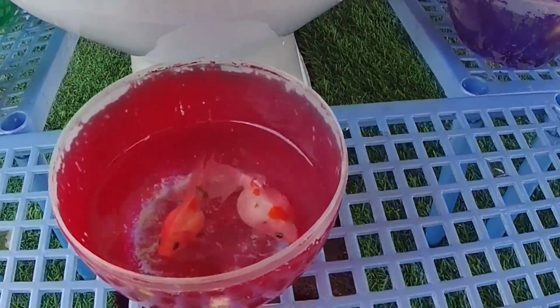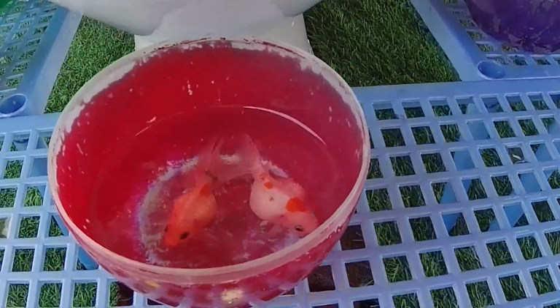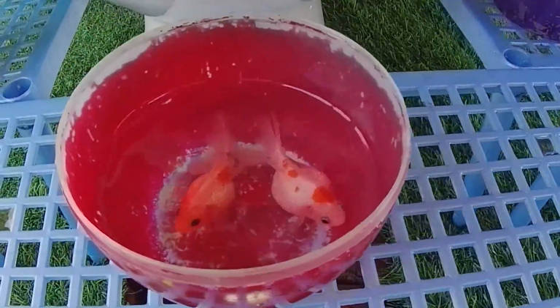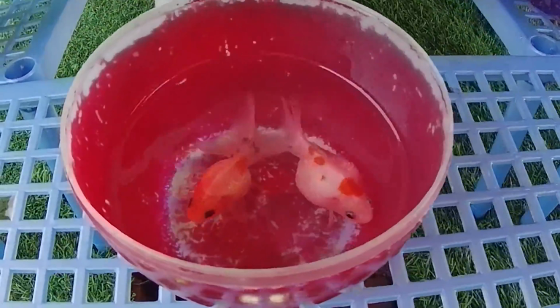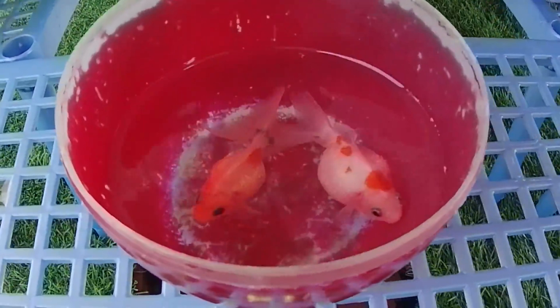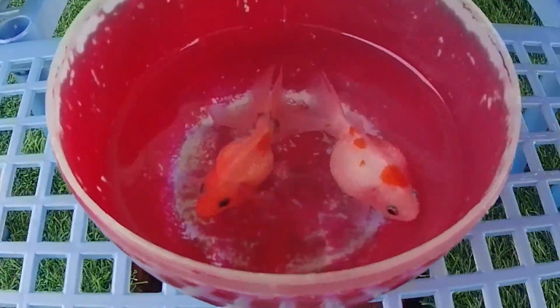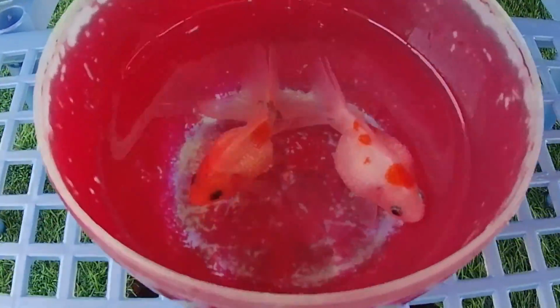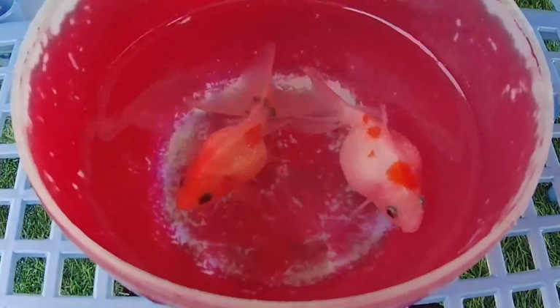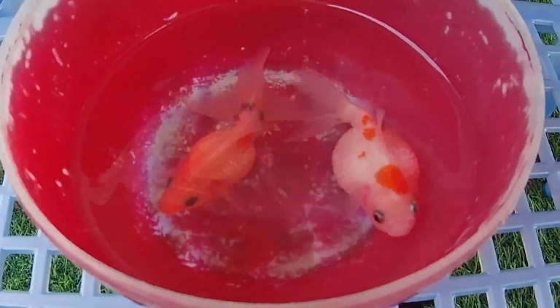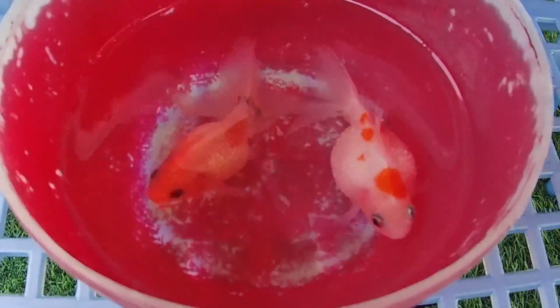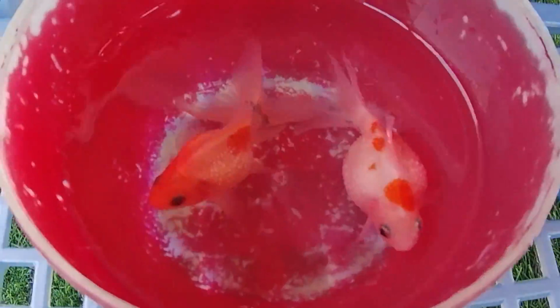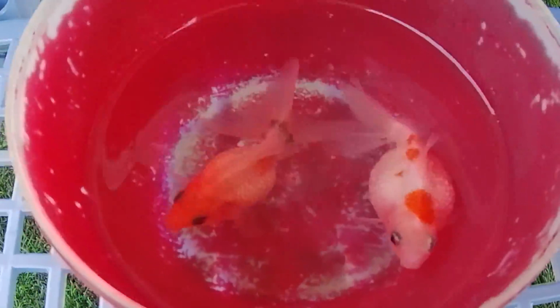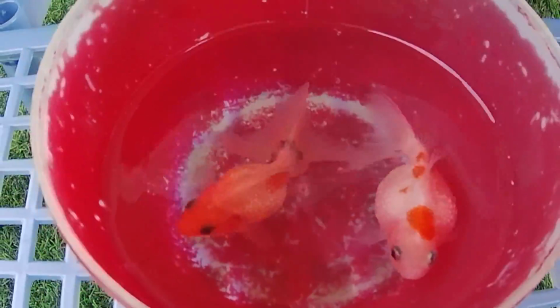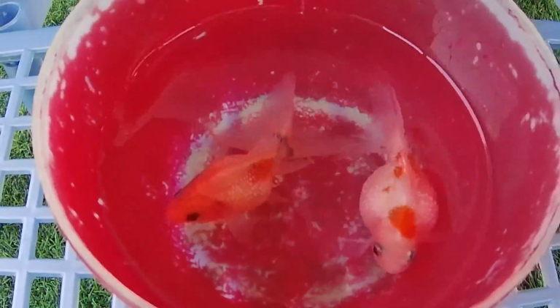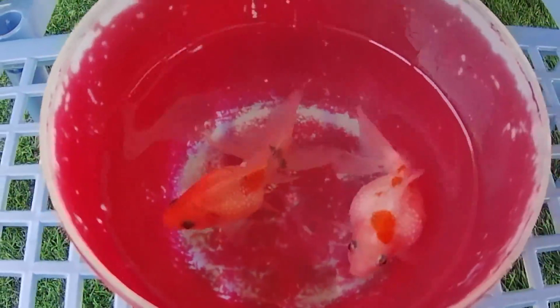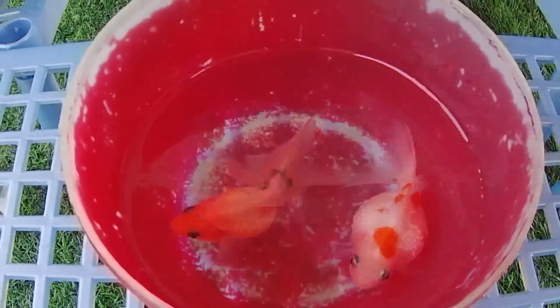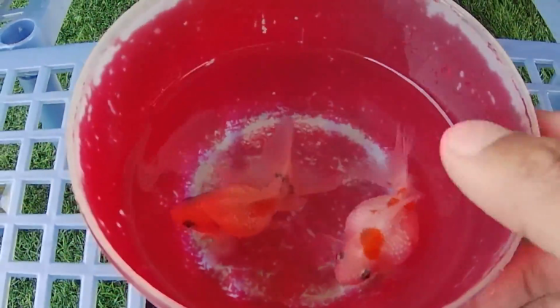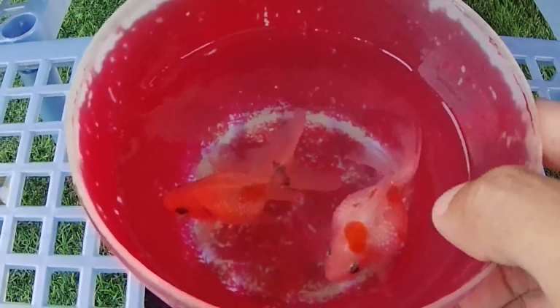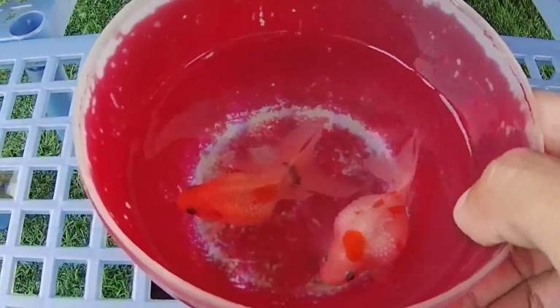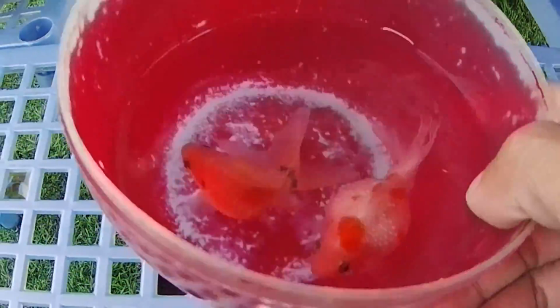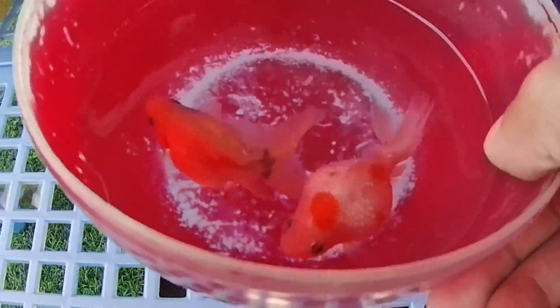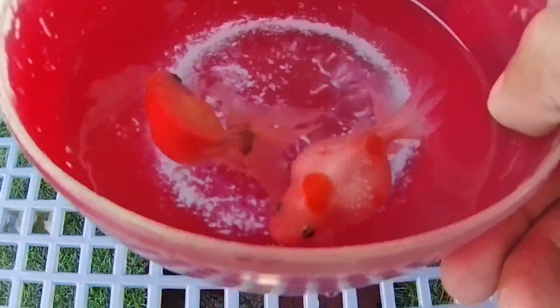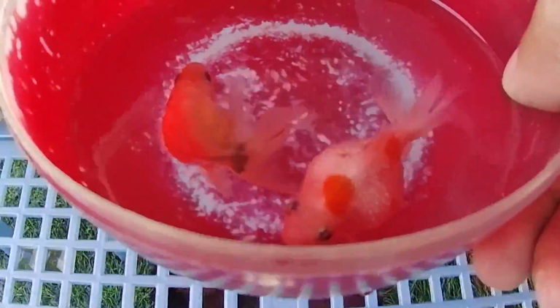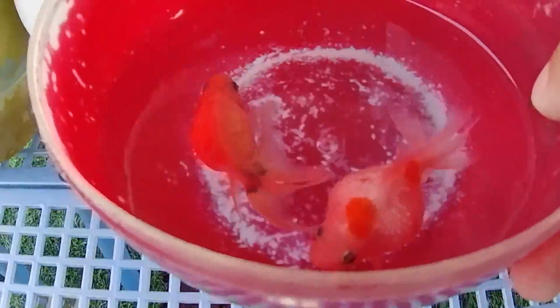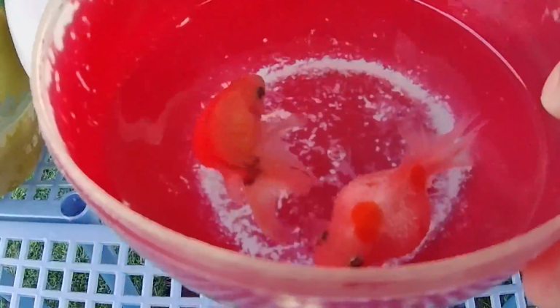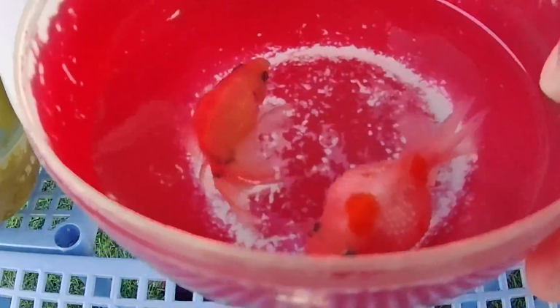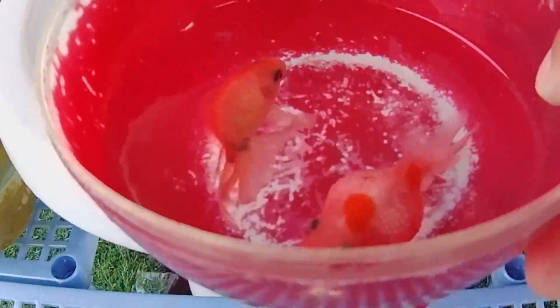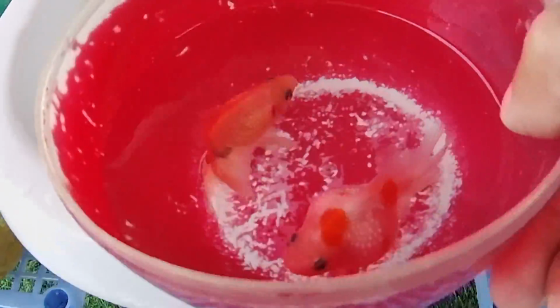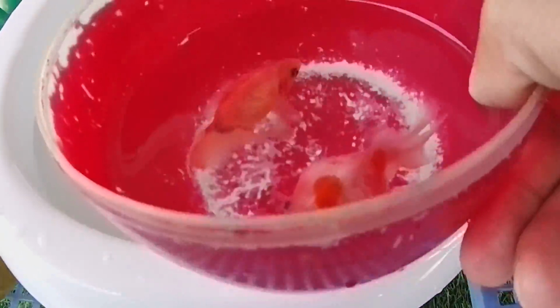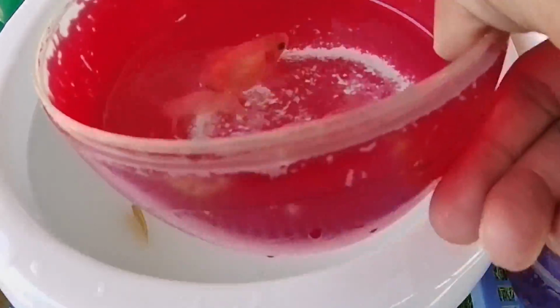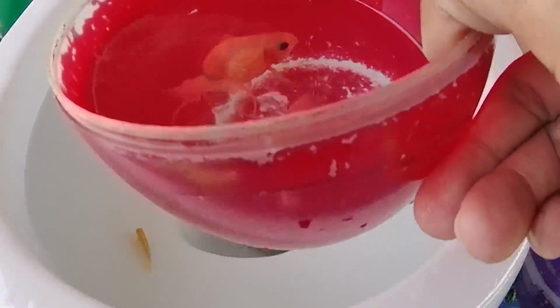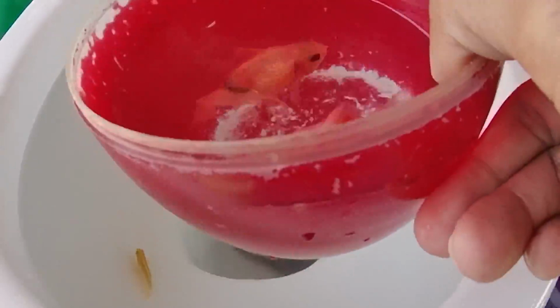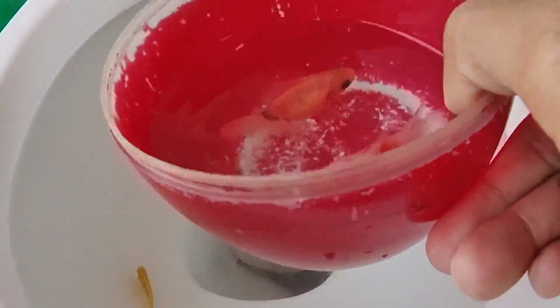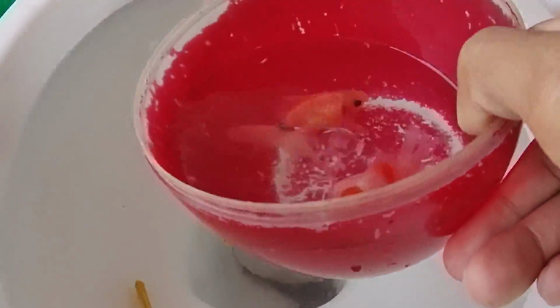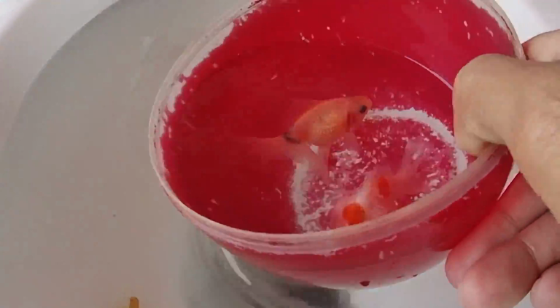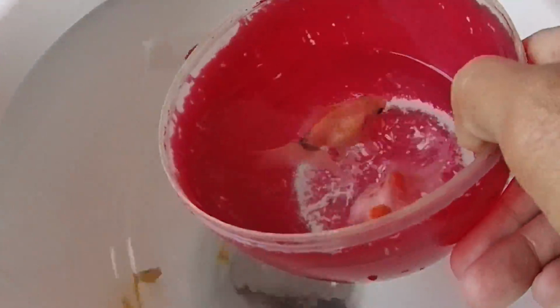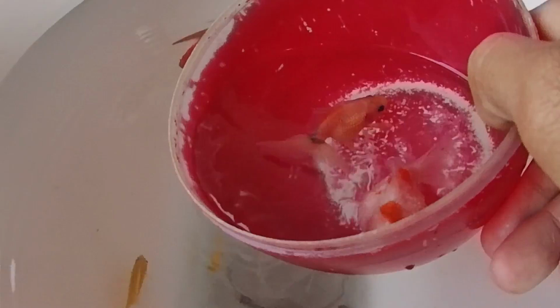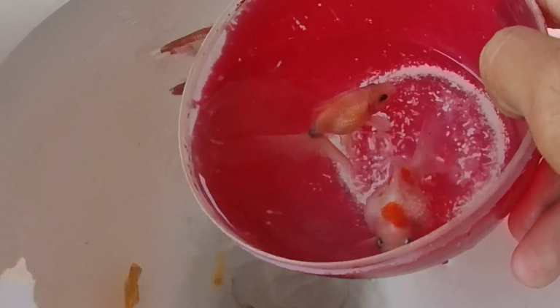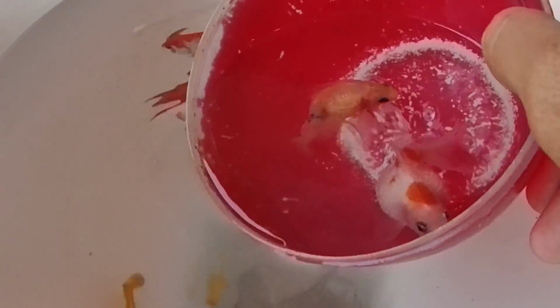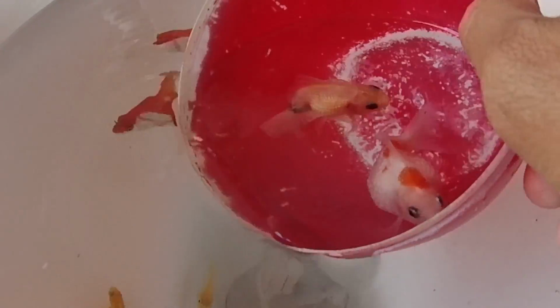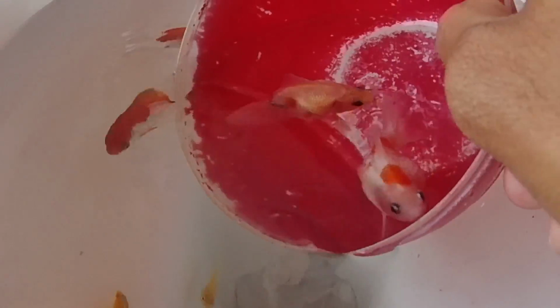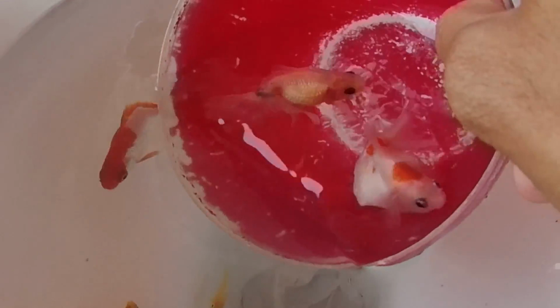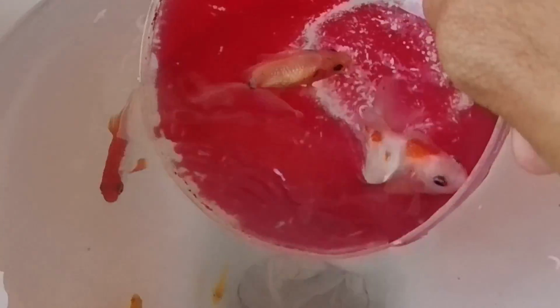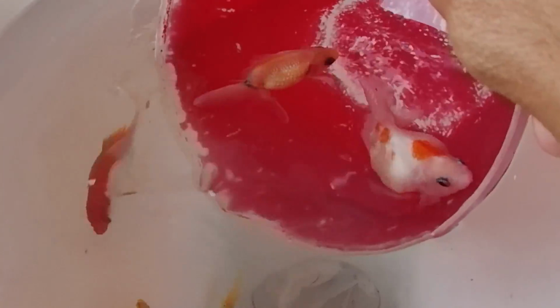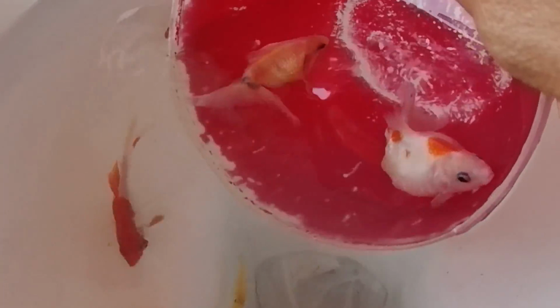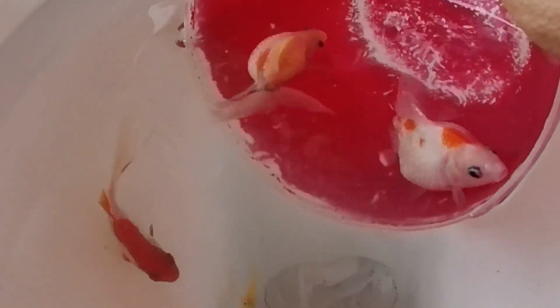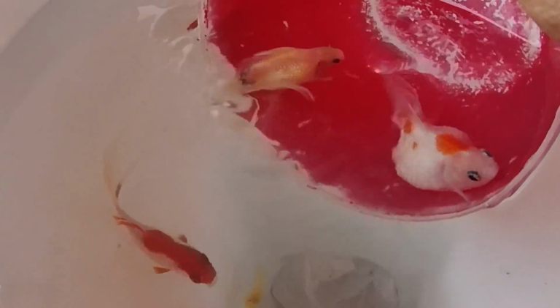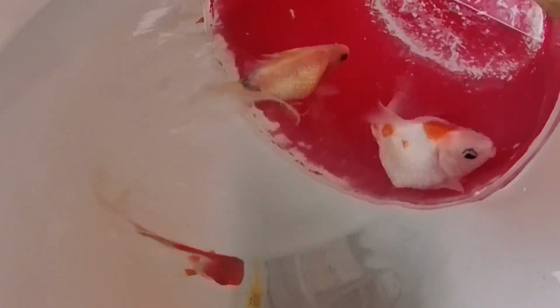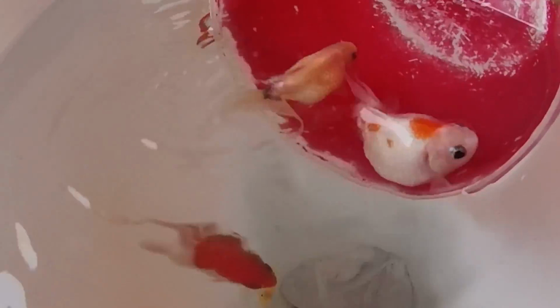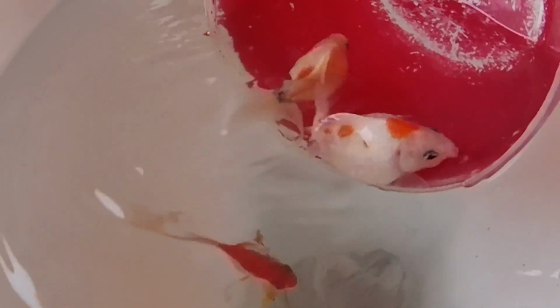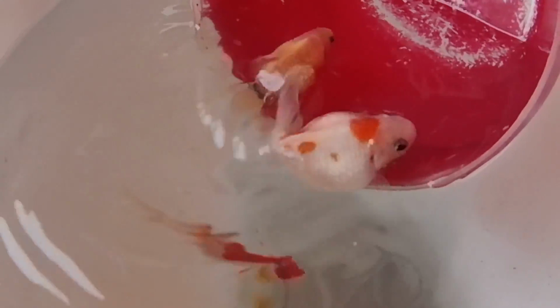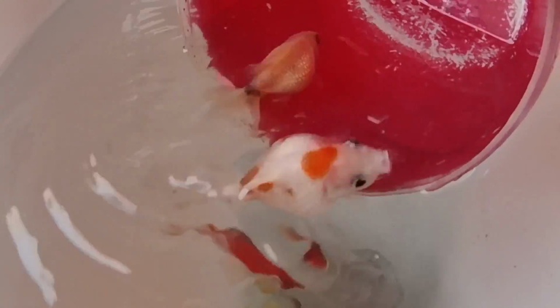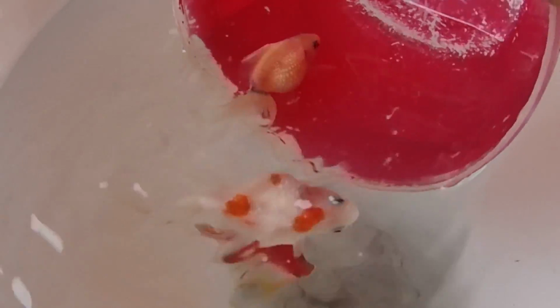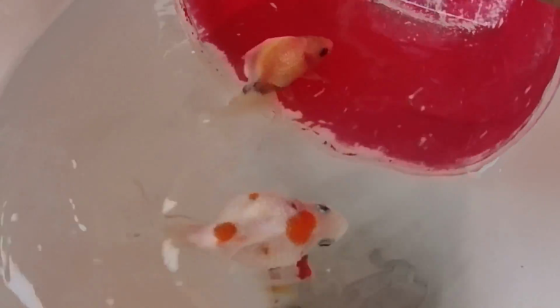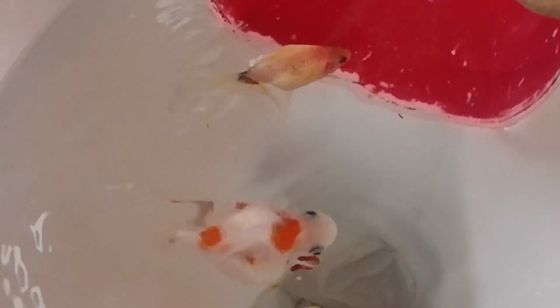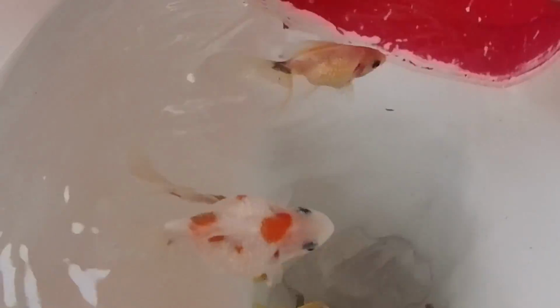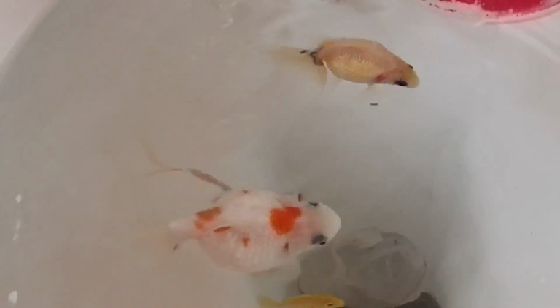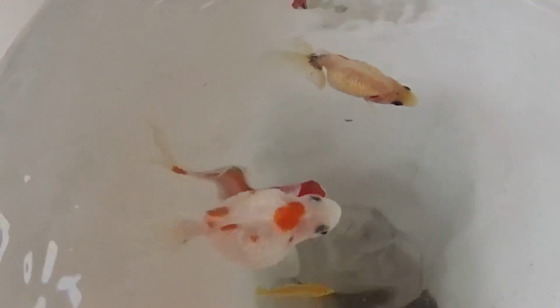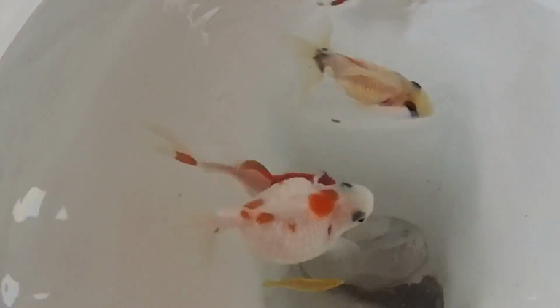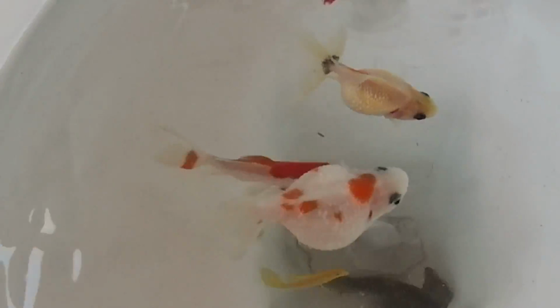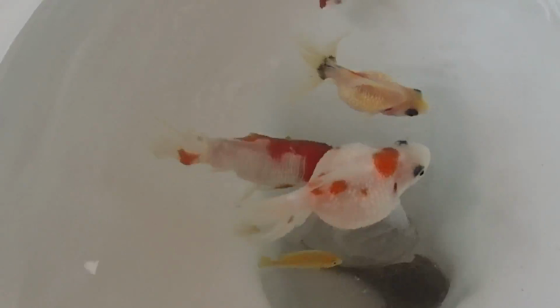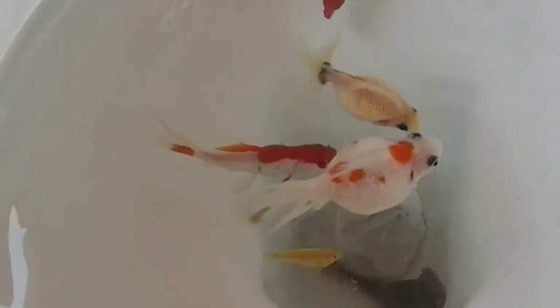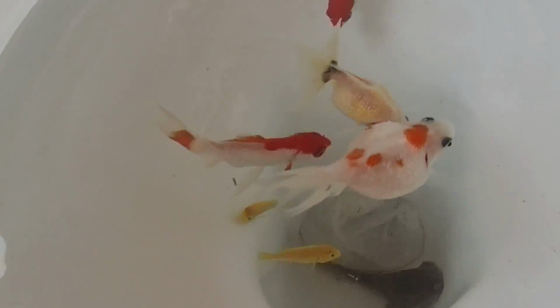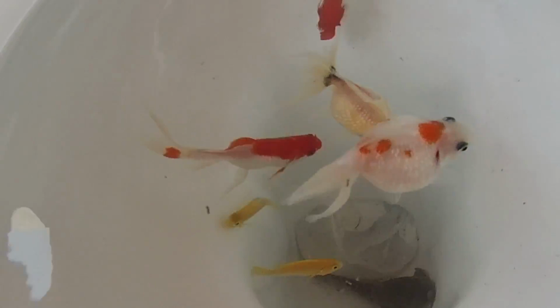Oh! Look at this. It is a koki fish. Woo-hoo!